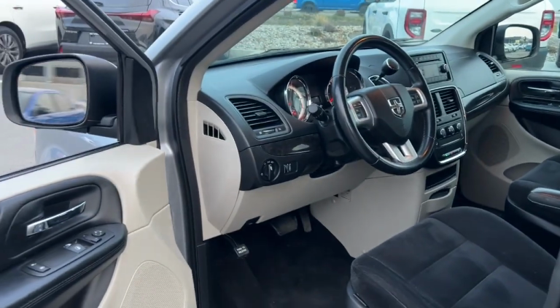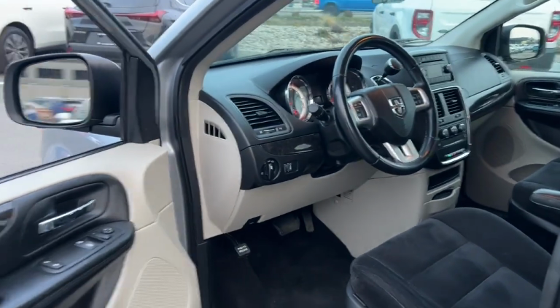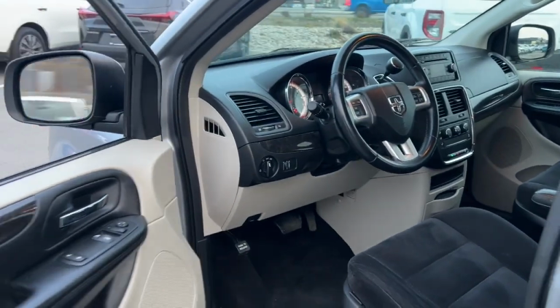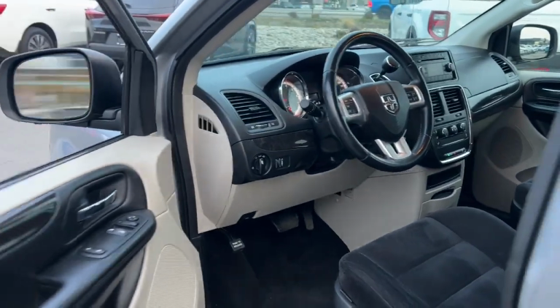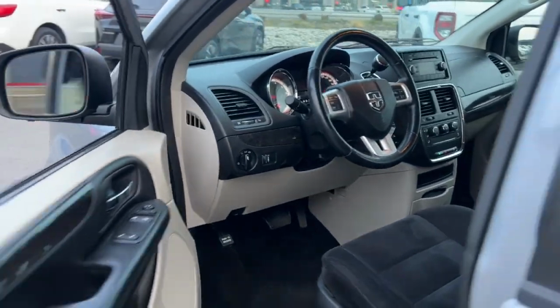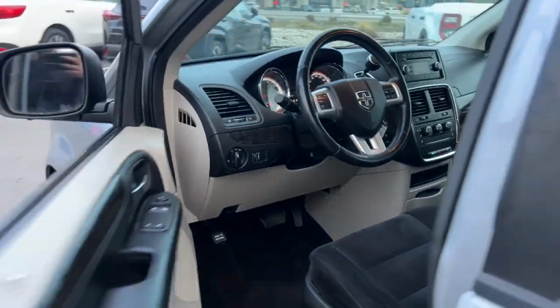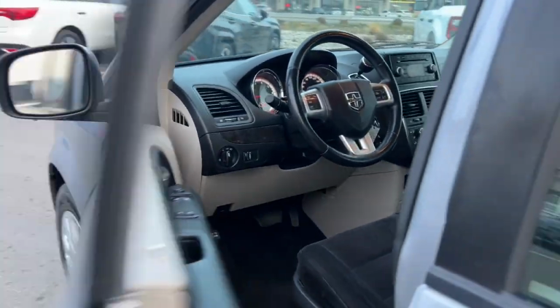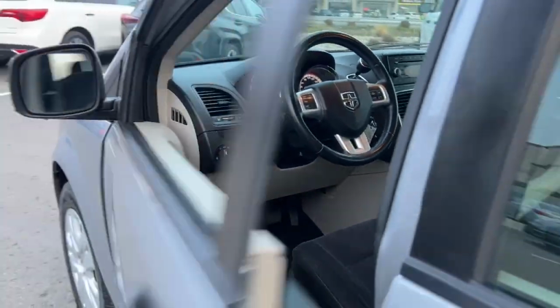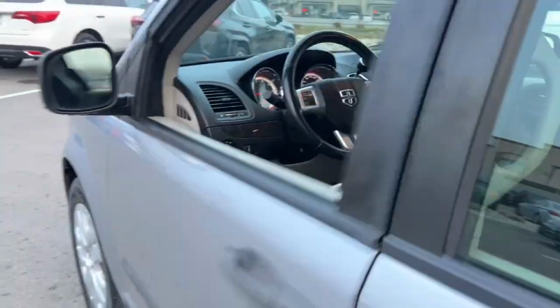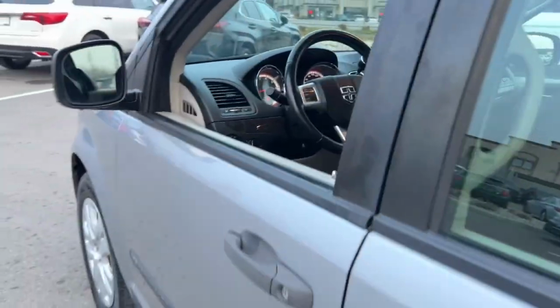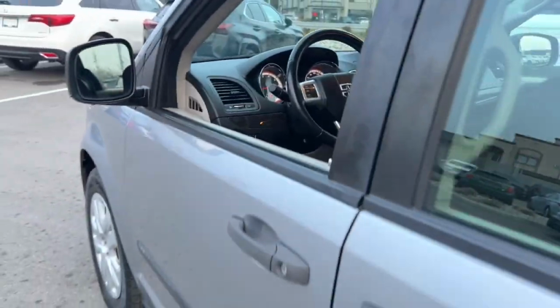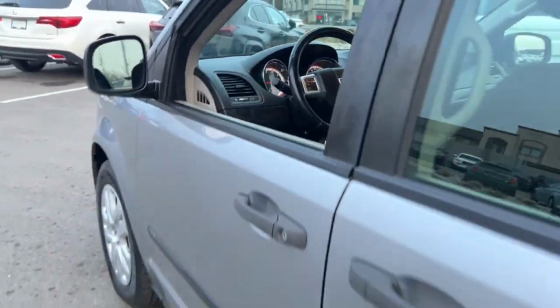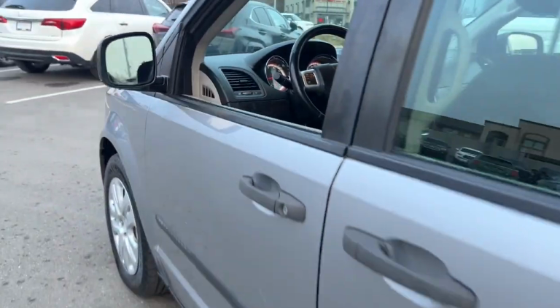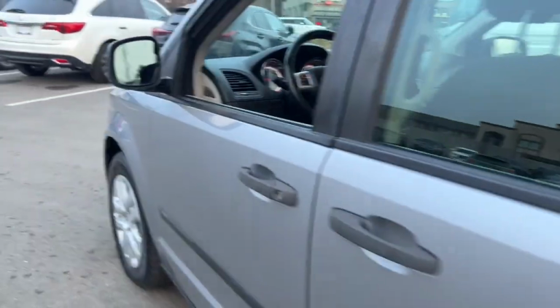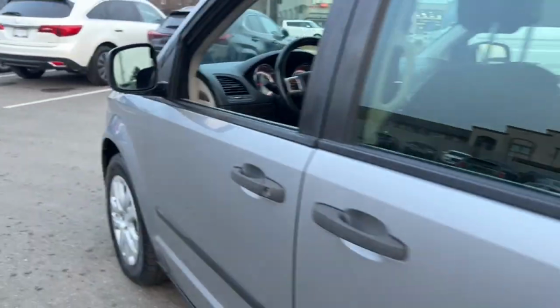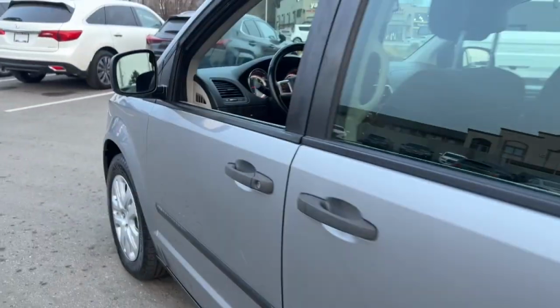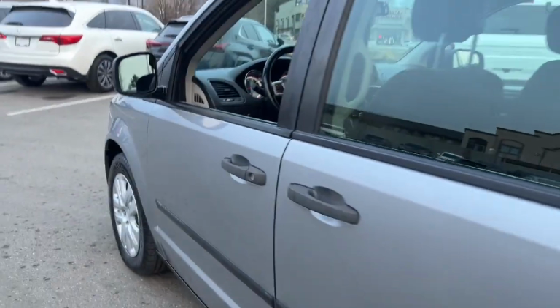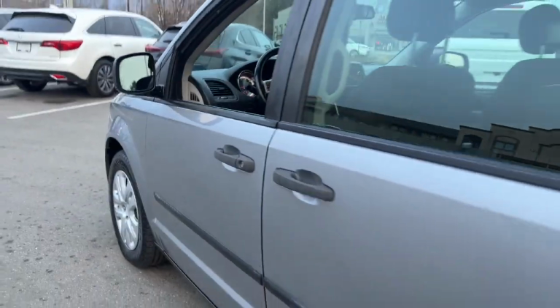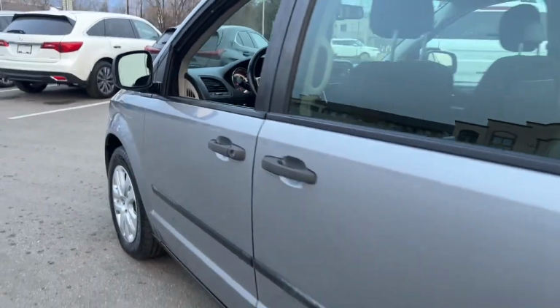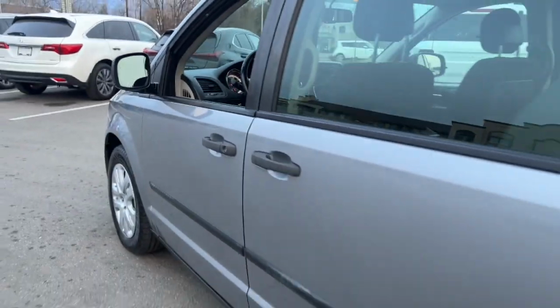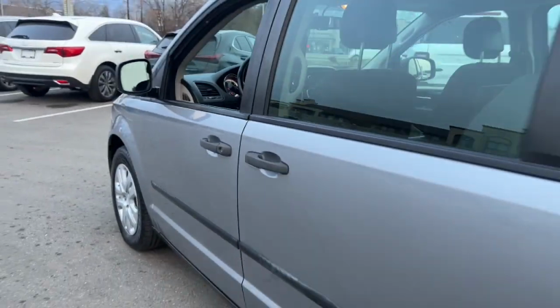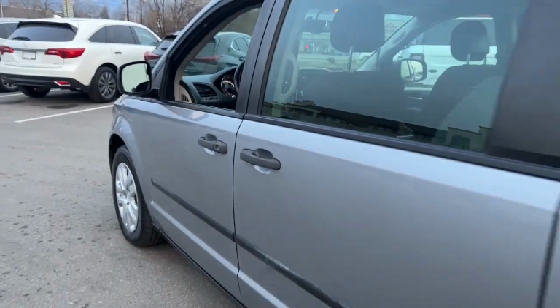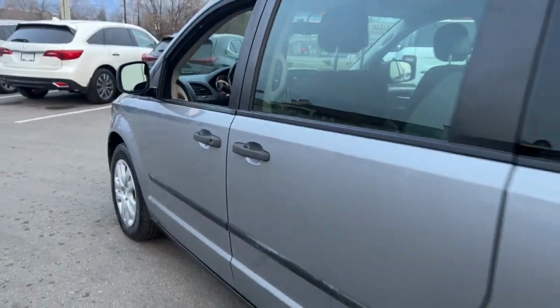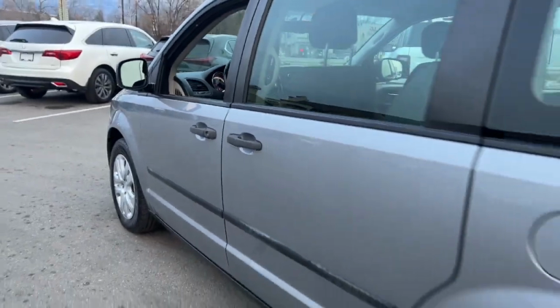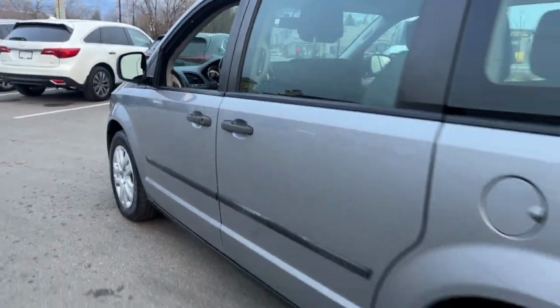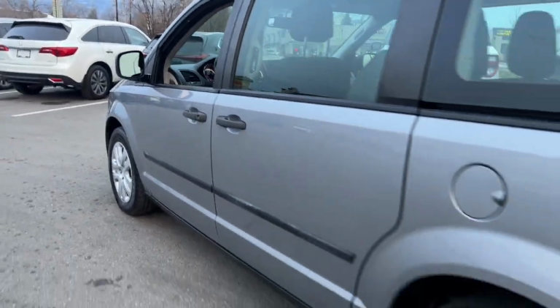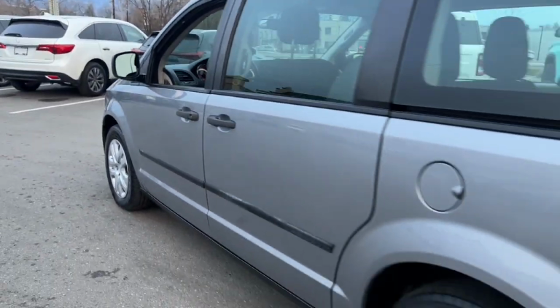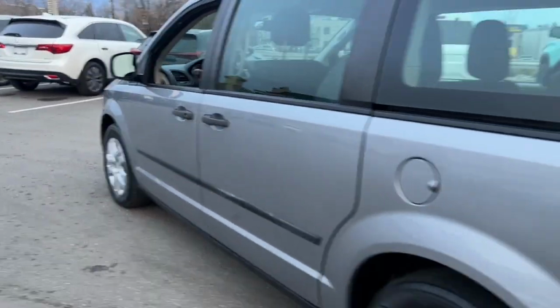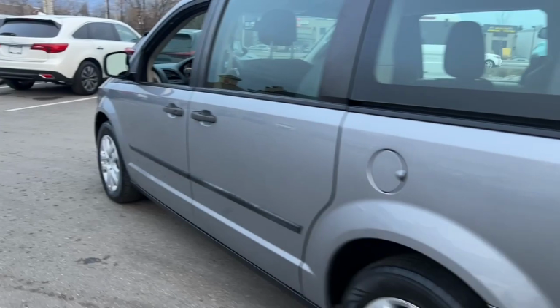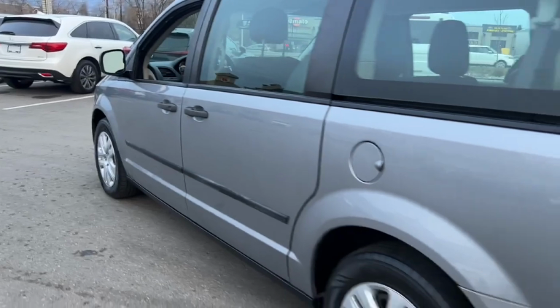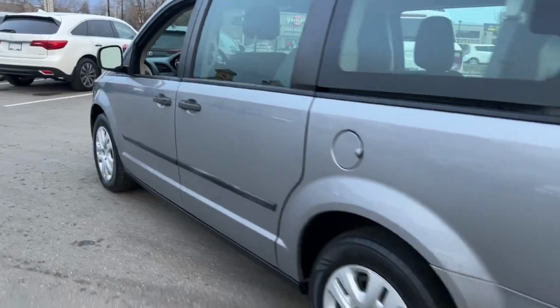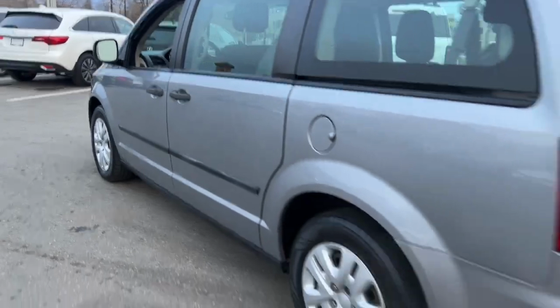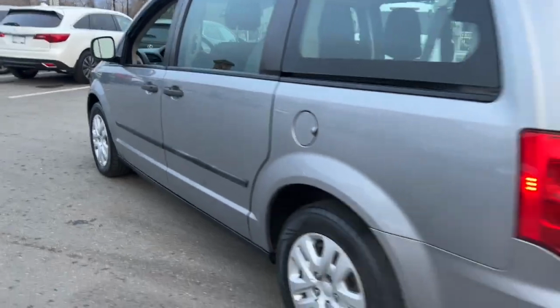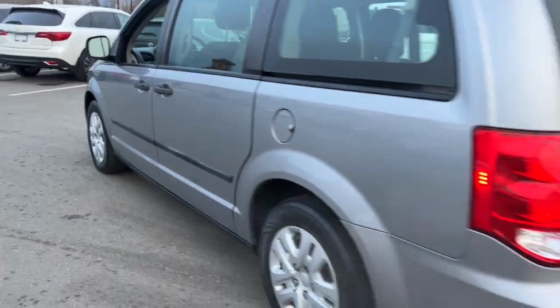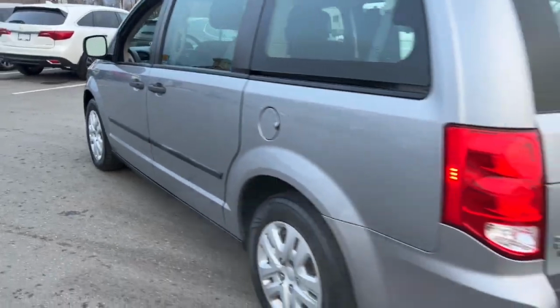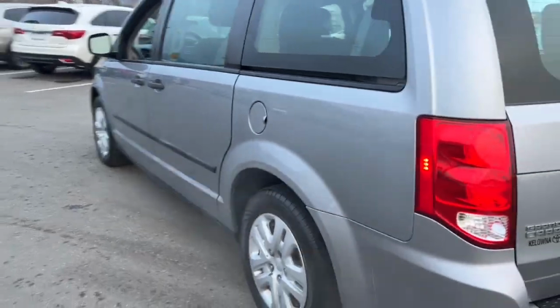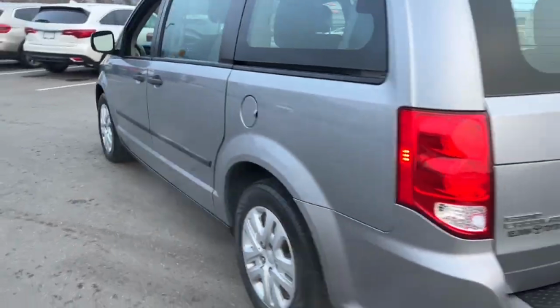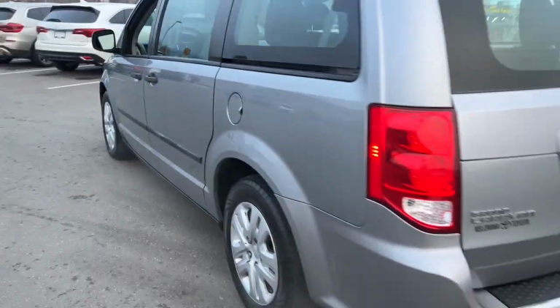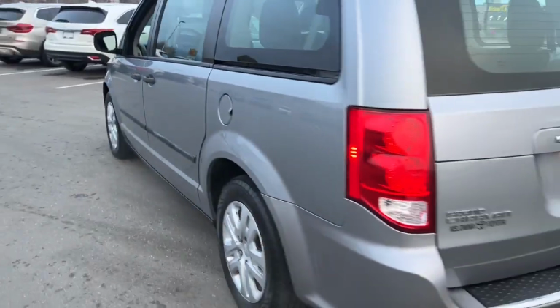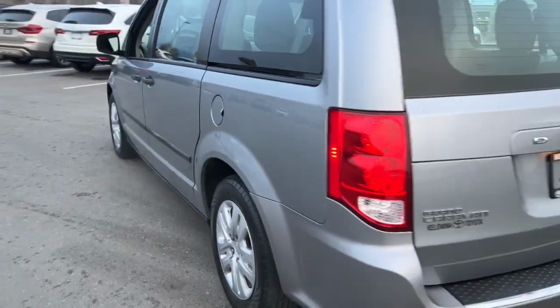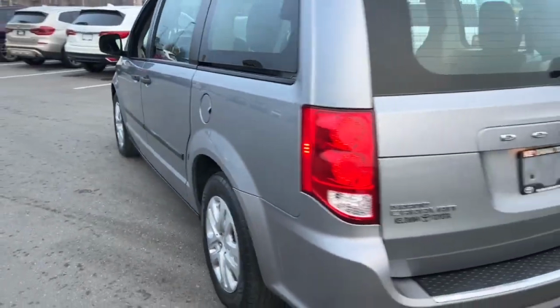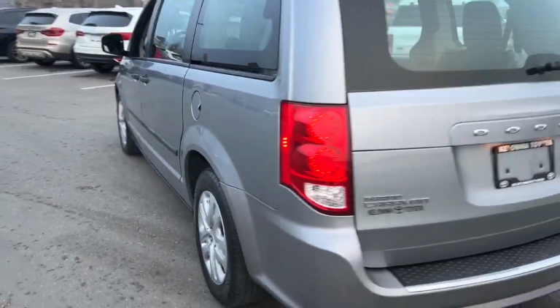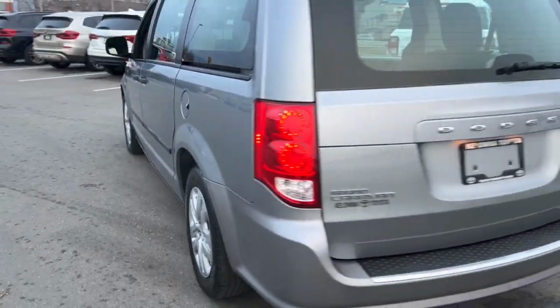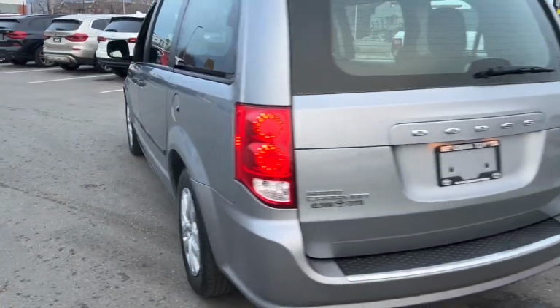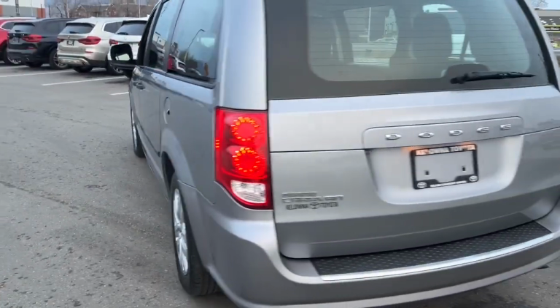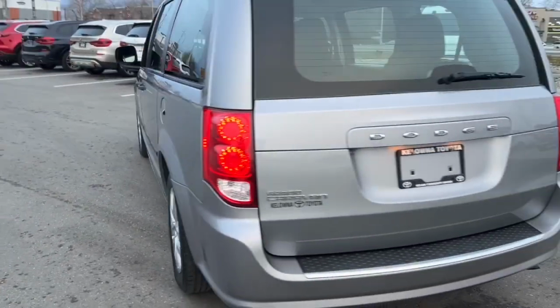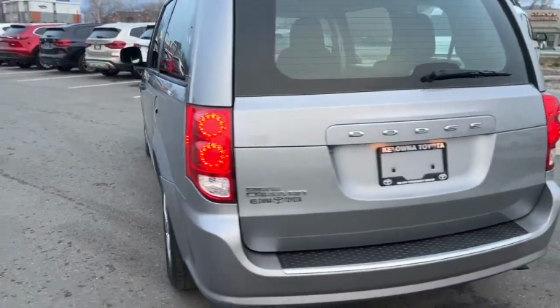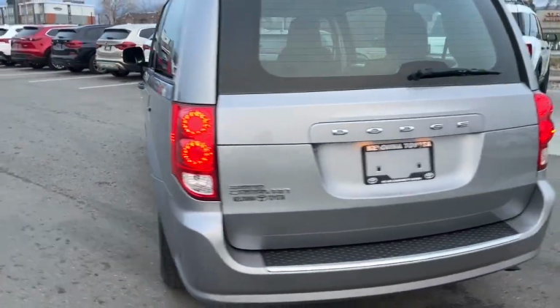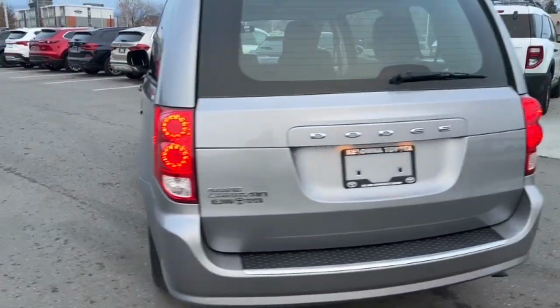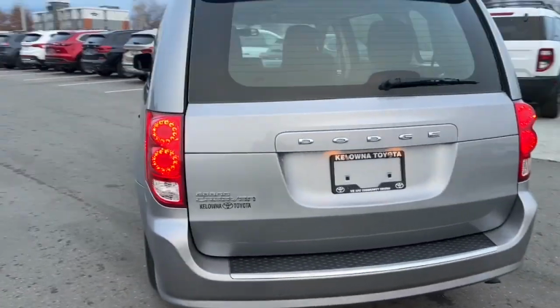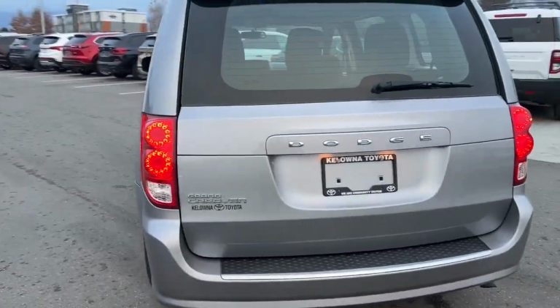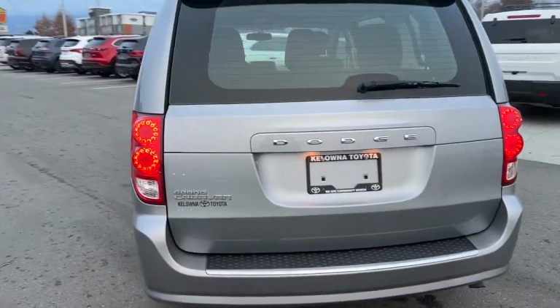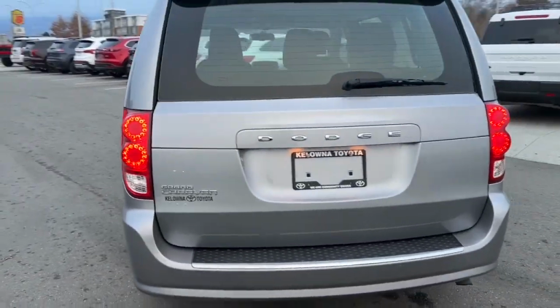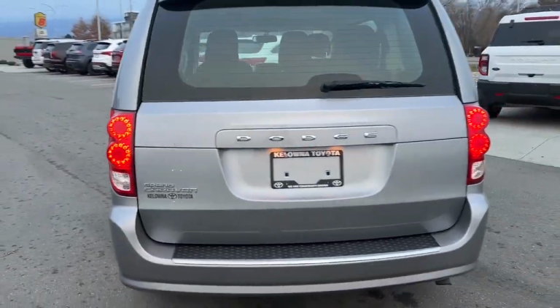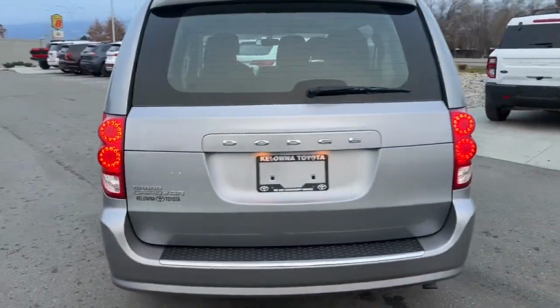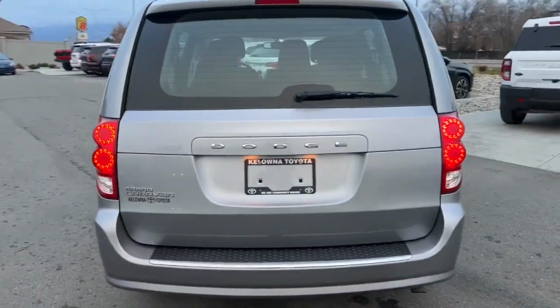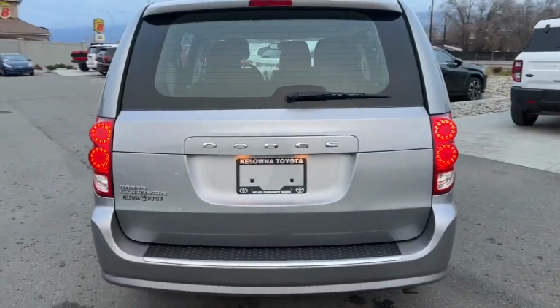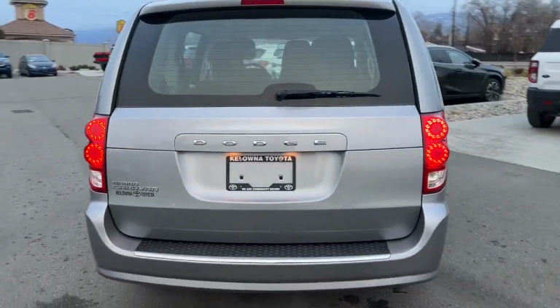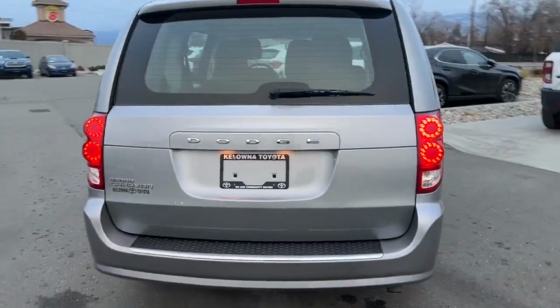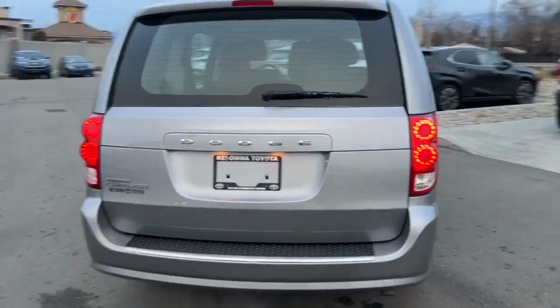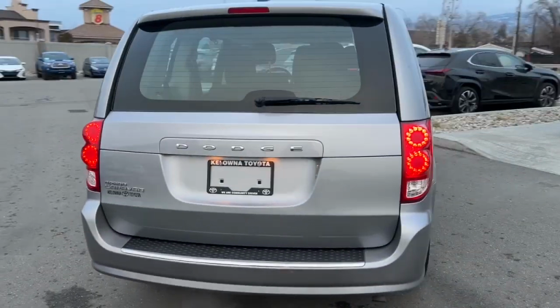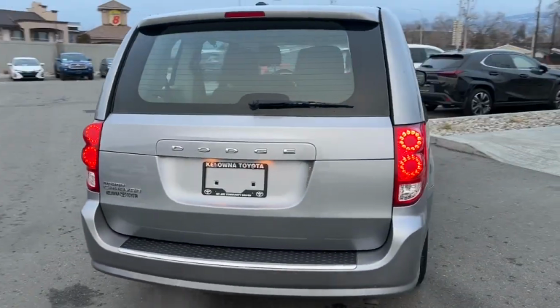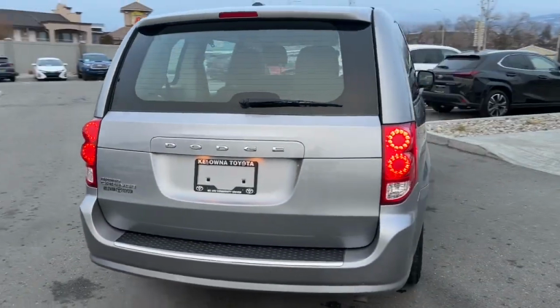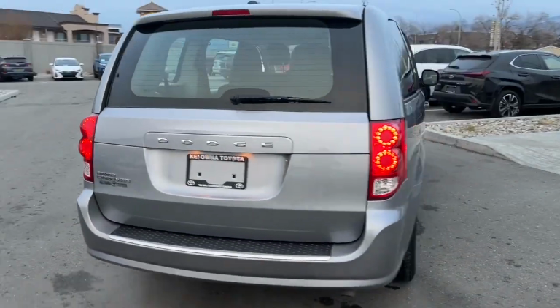Plus, enjoy your favourite tunes through the CD player. This Grand Caravan is more than just a vehicle — it's your family's adventure companion.